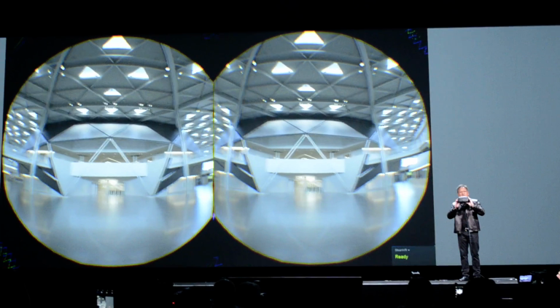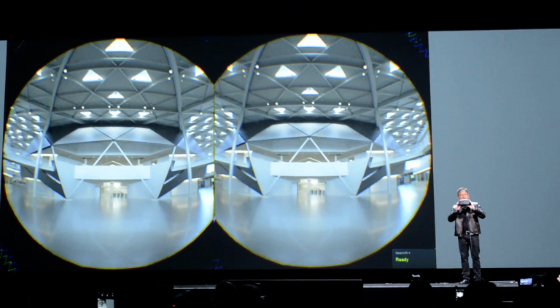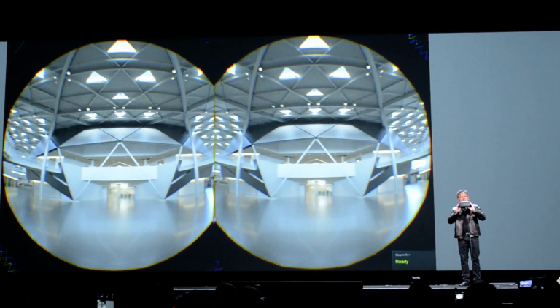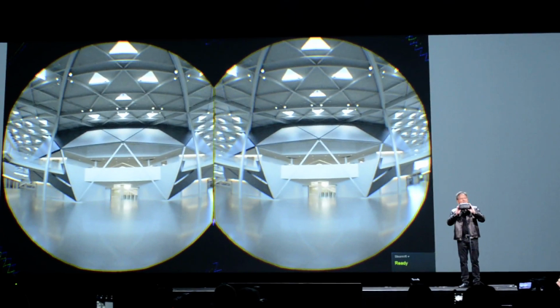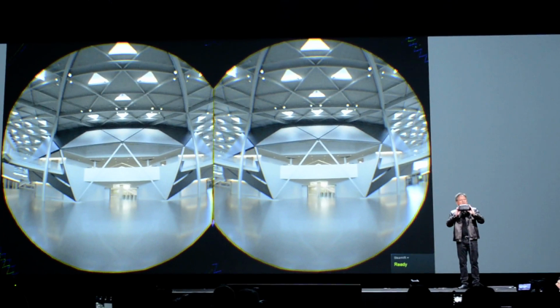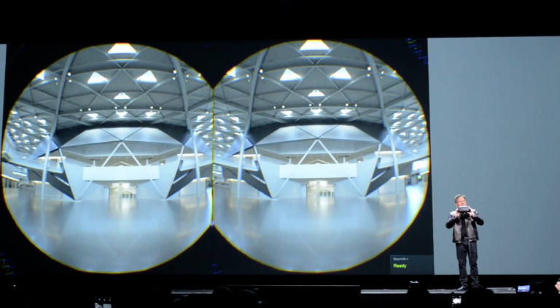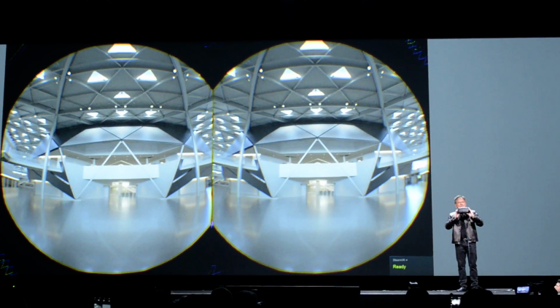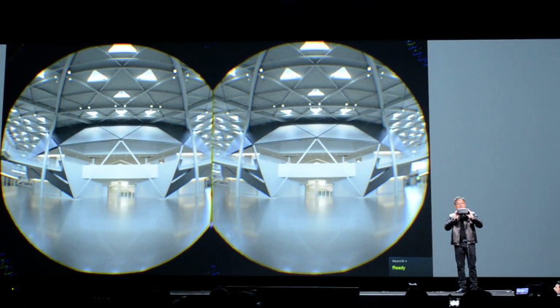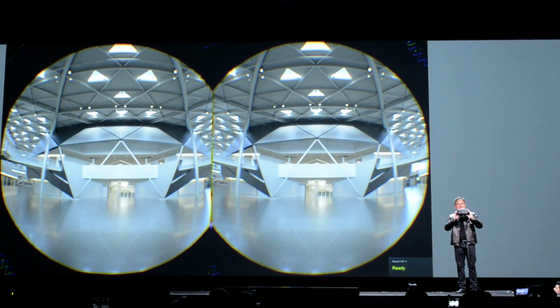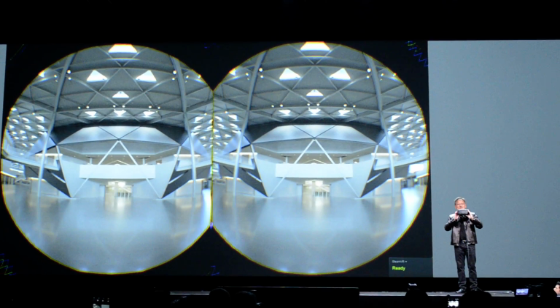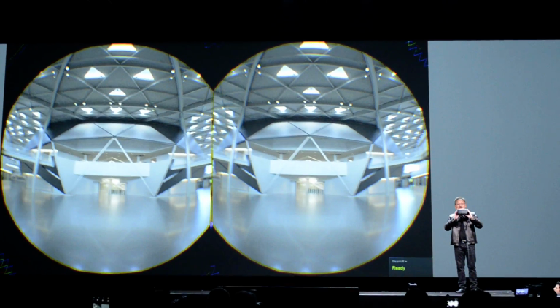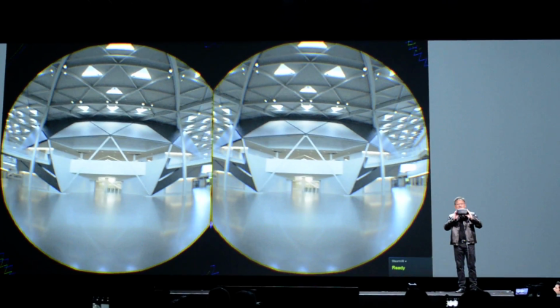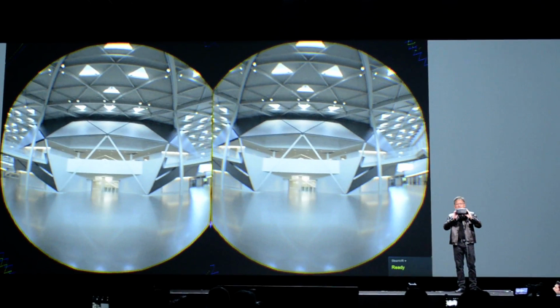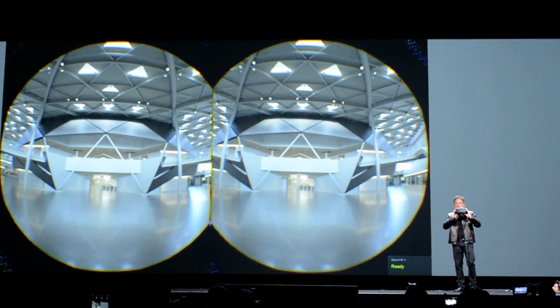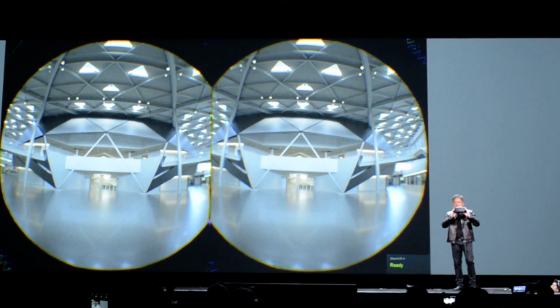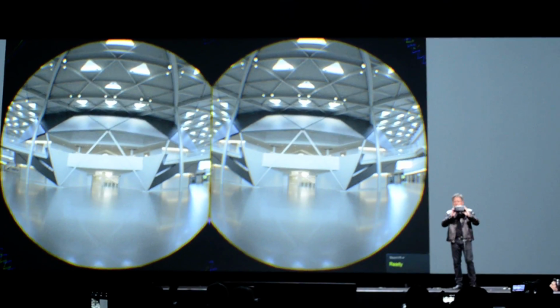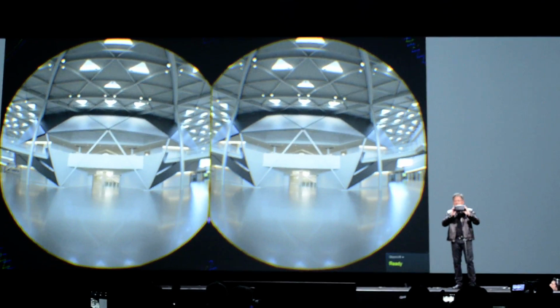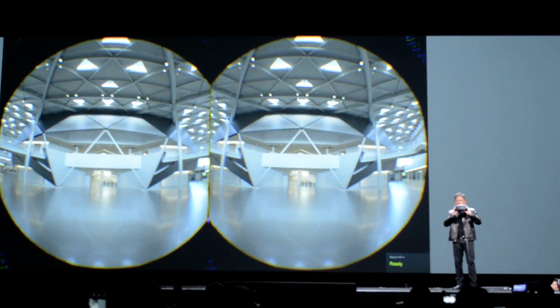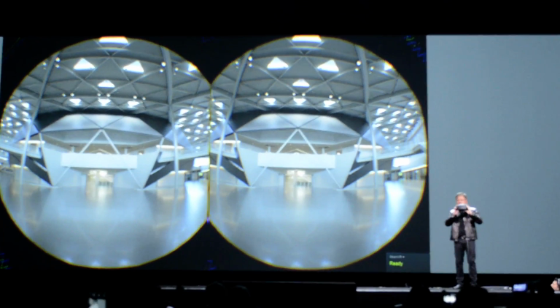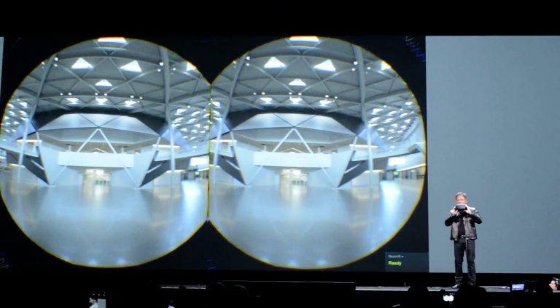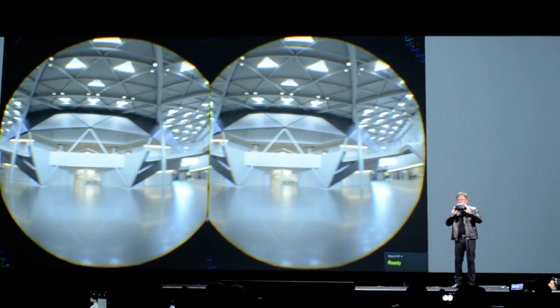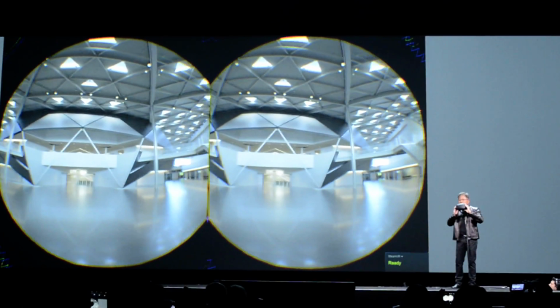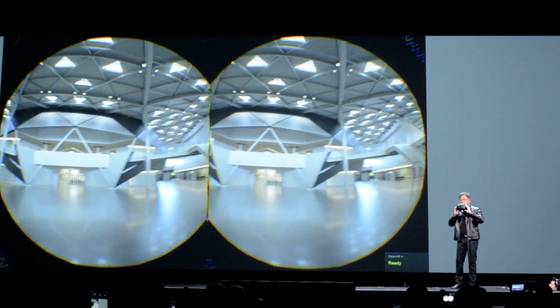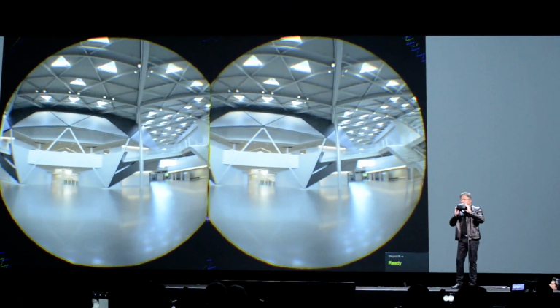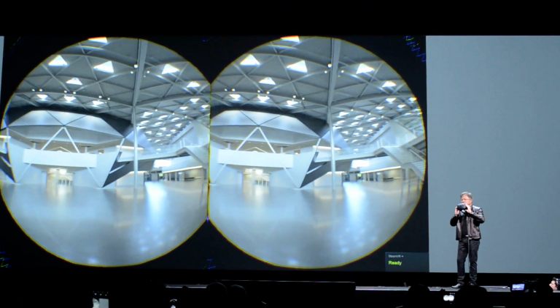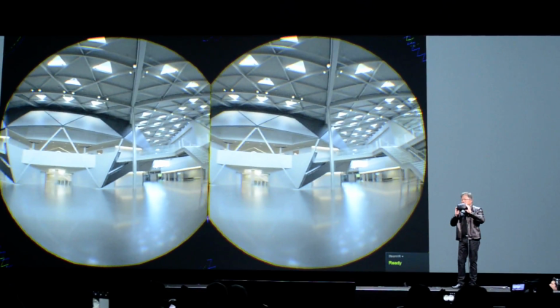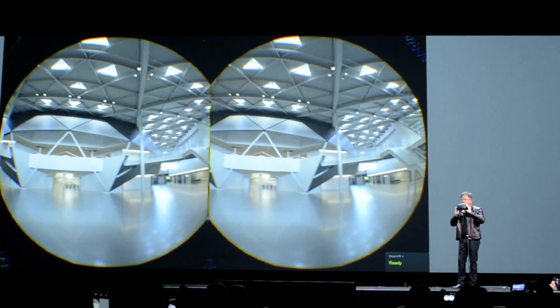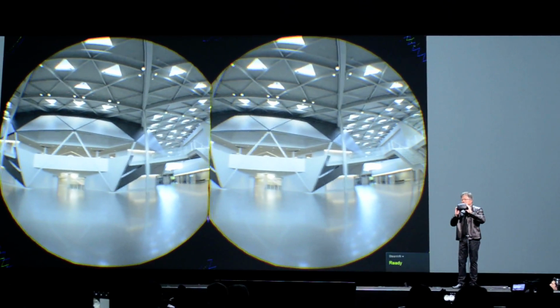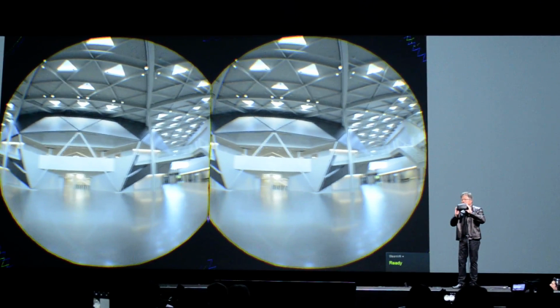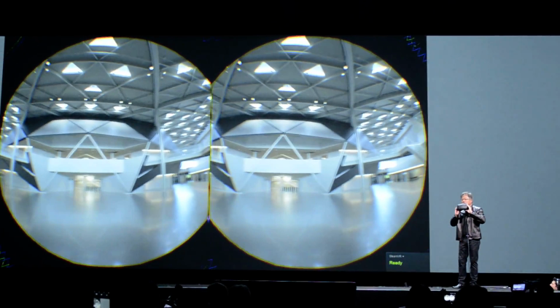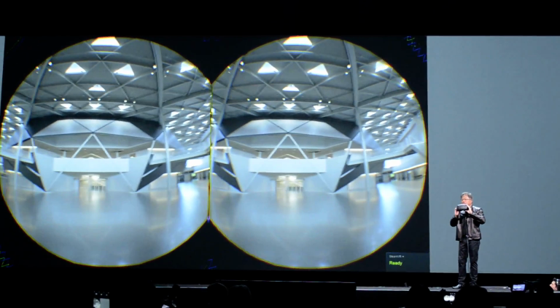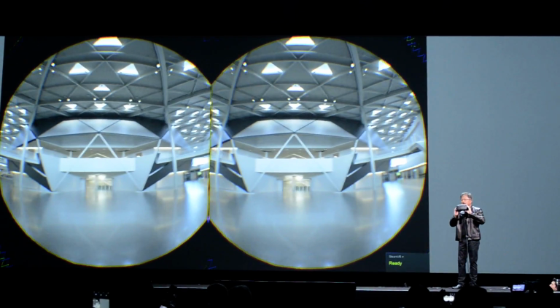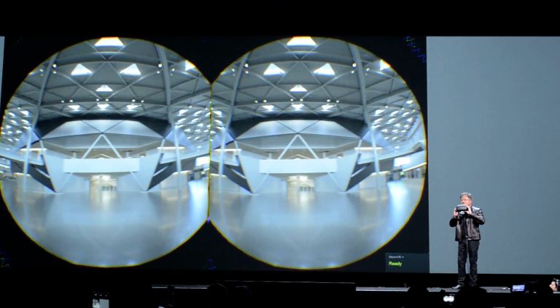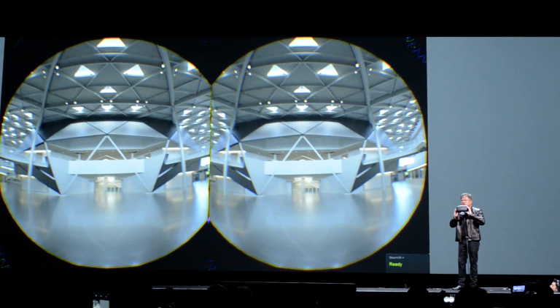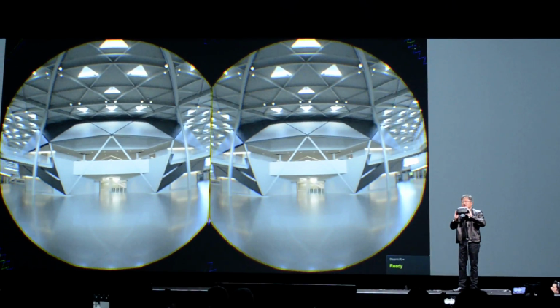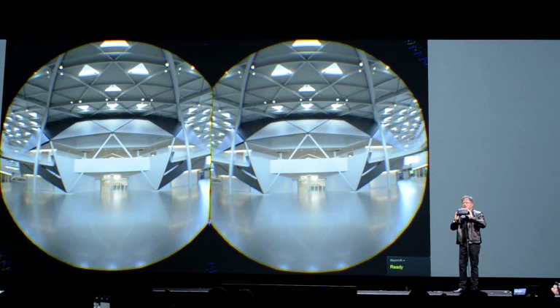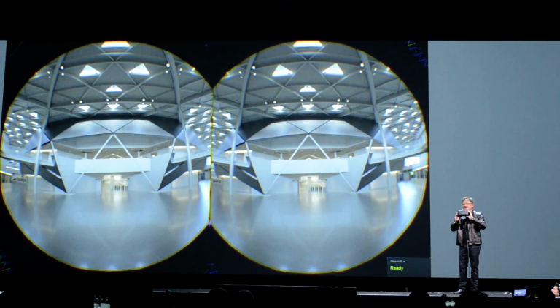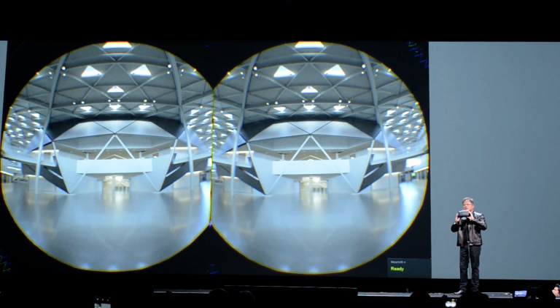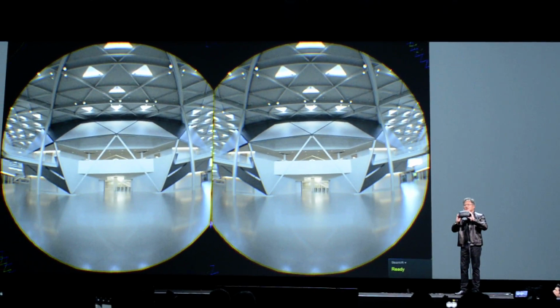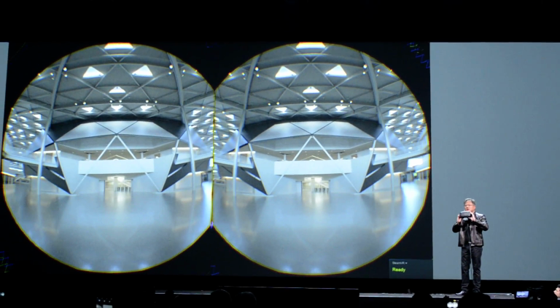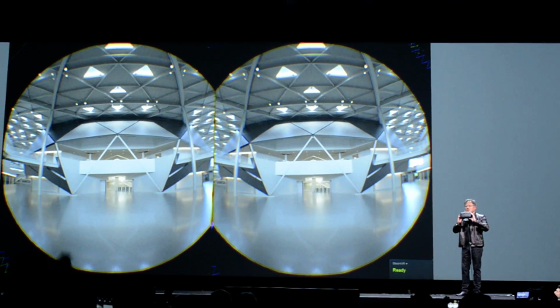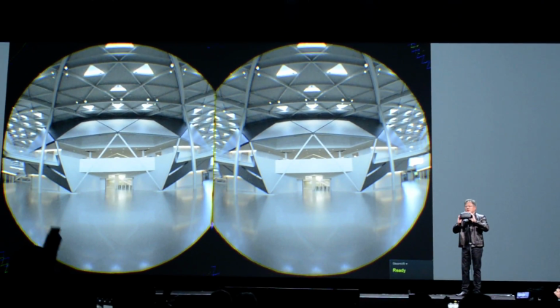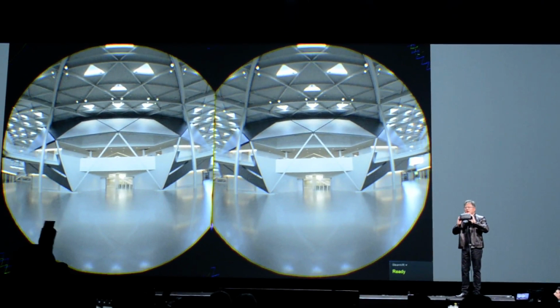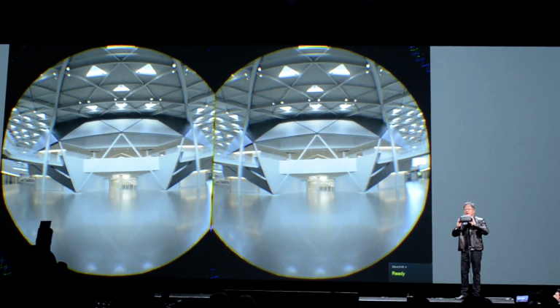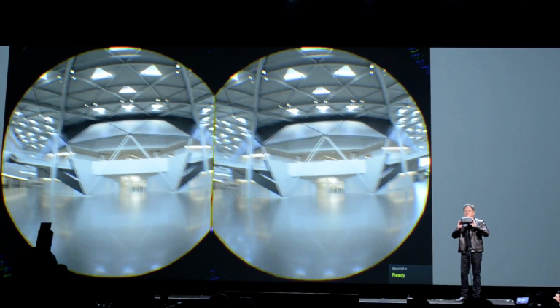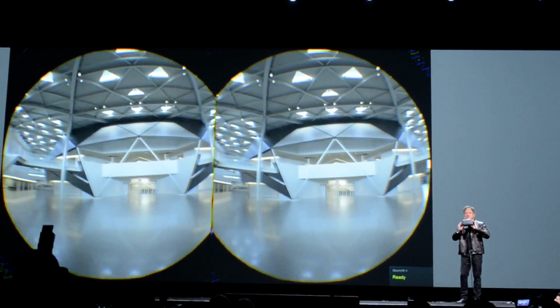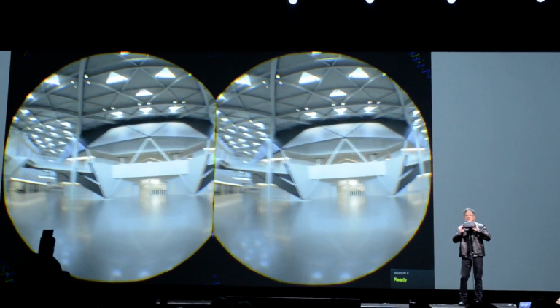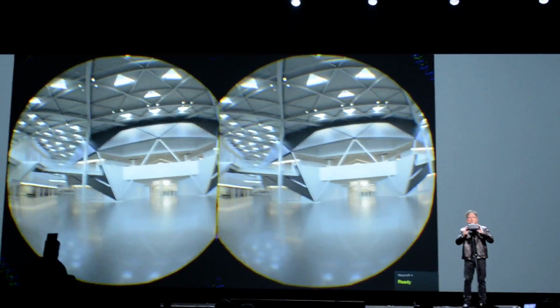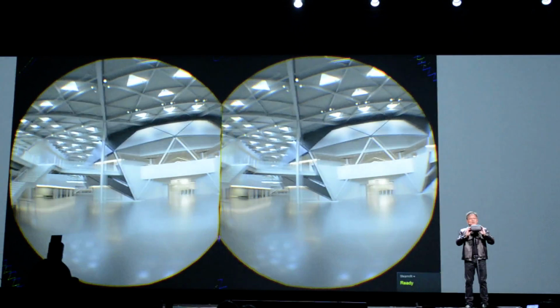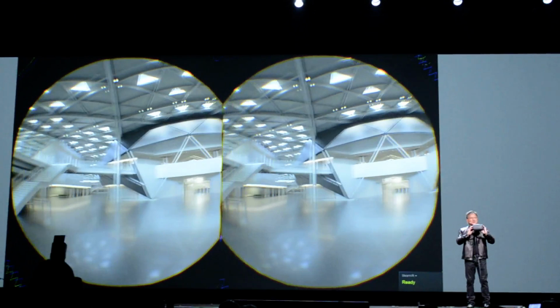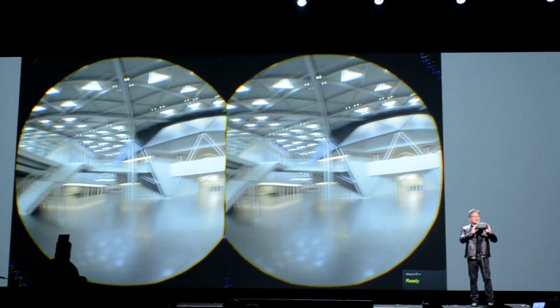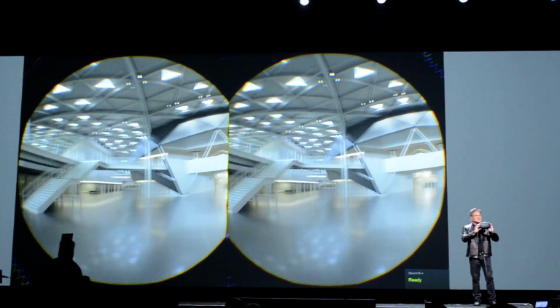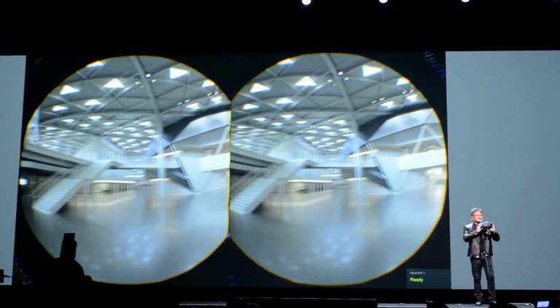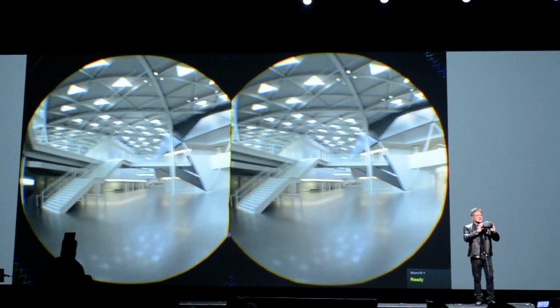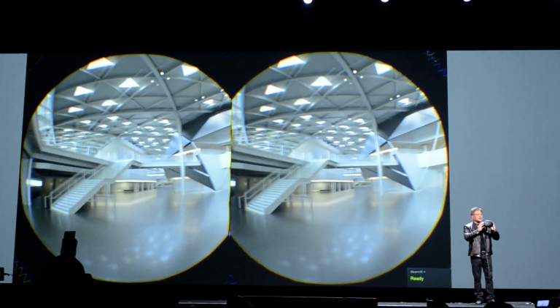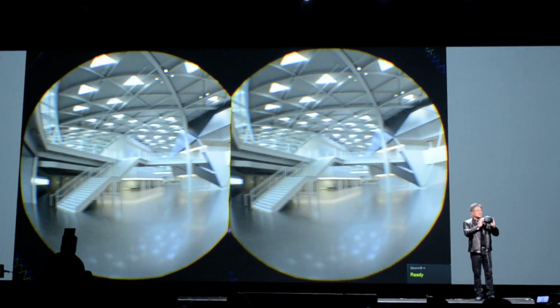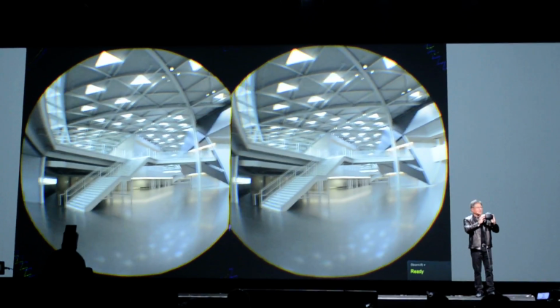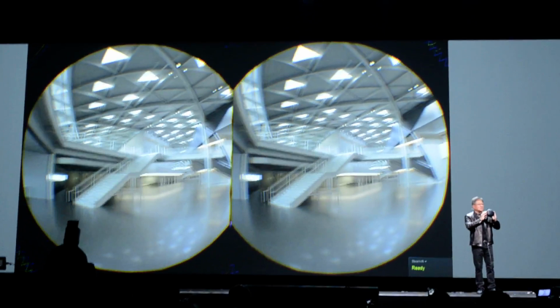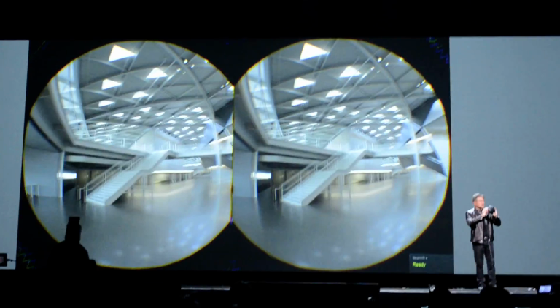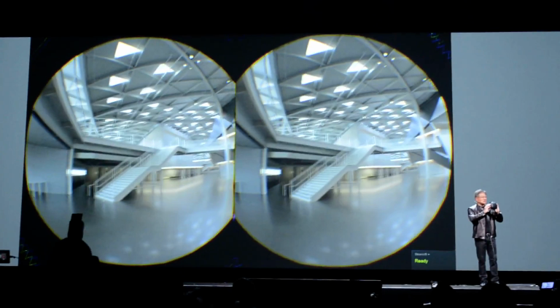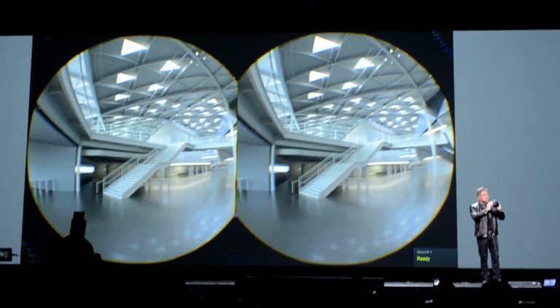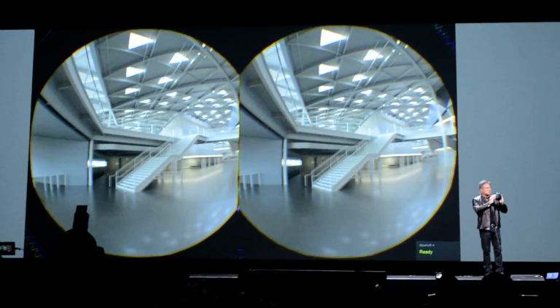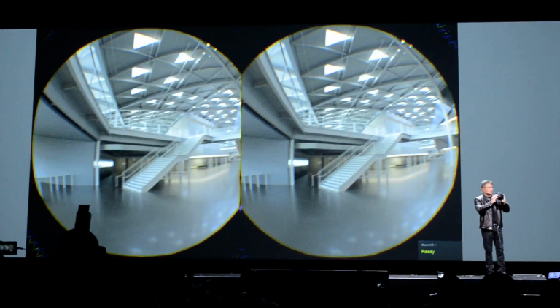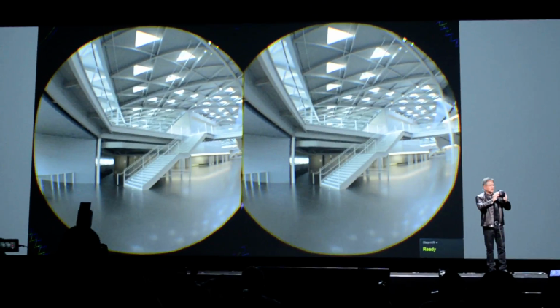Until this was done — until he did I-Ray VR — I had never been inside my building before.